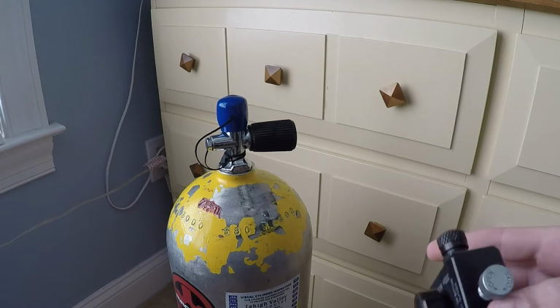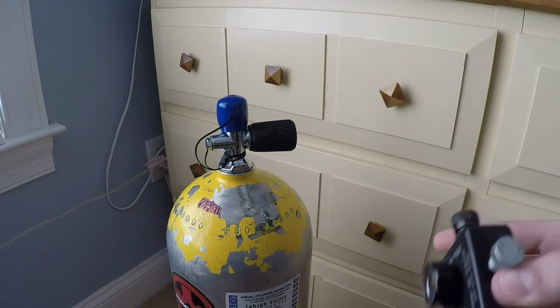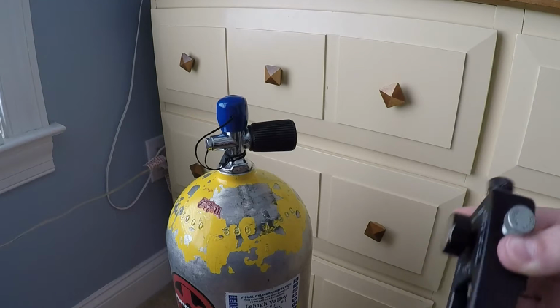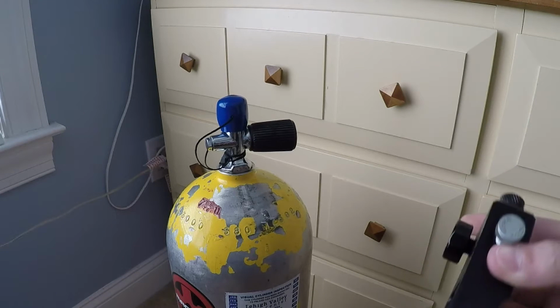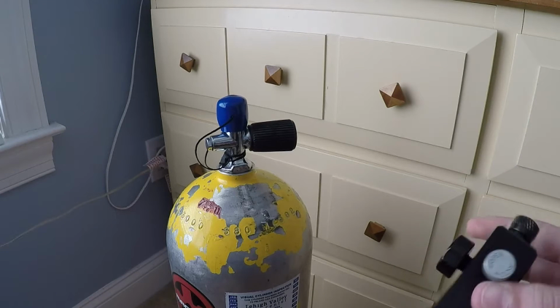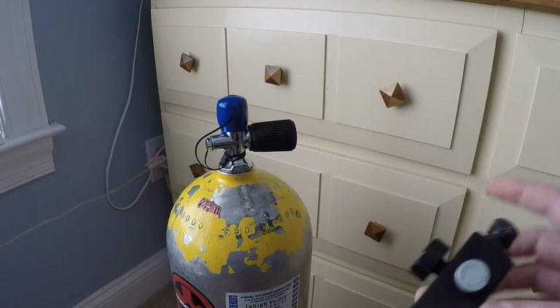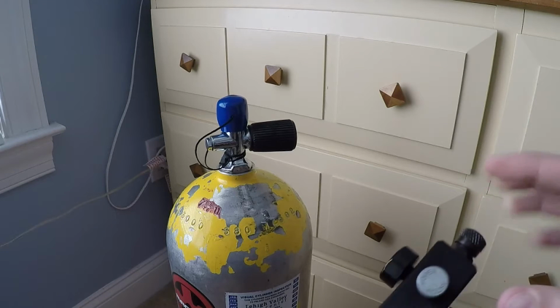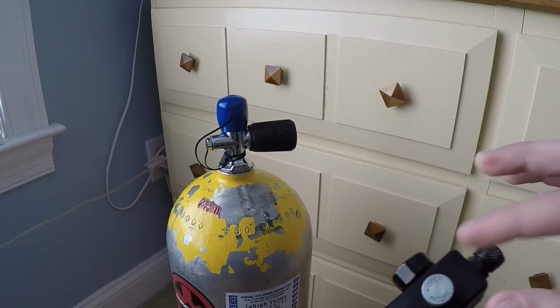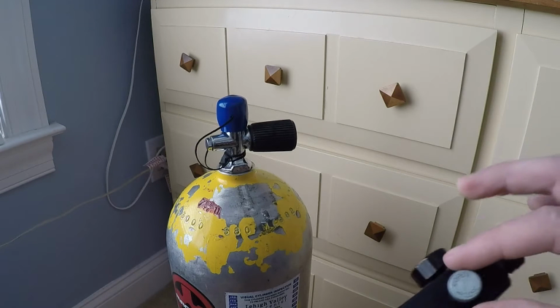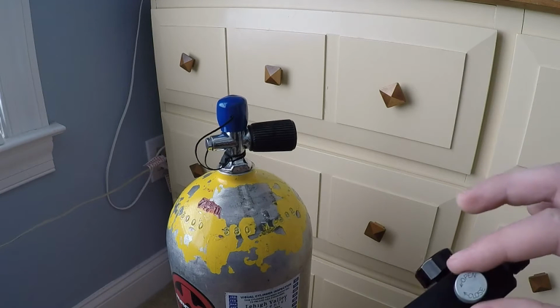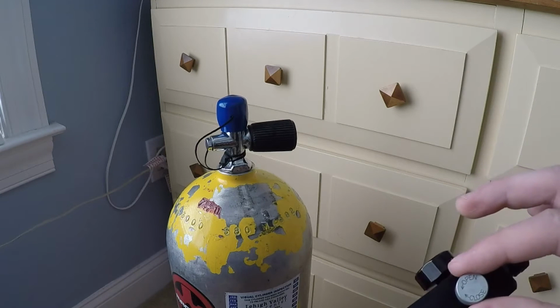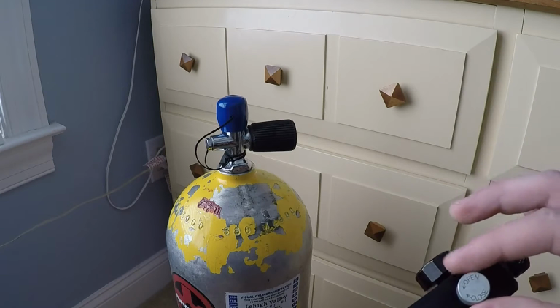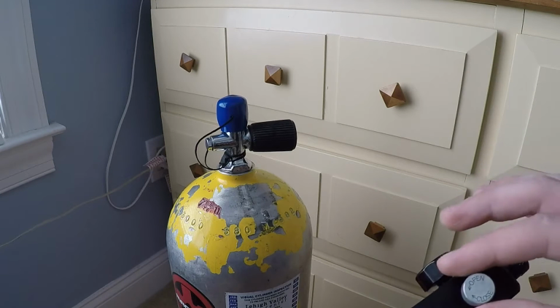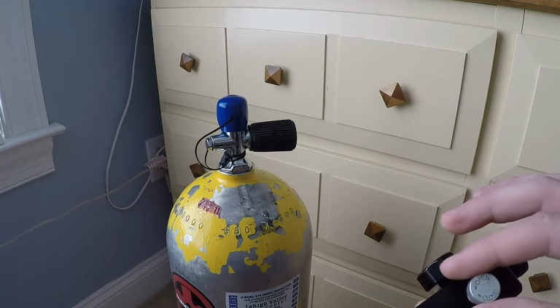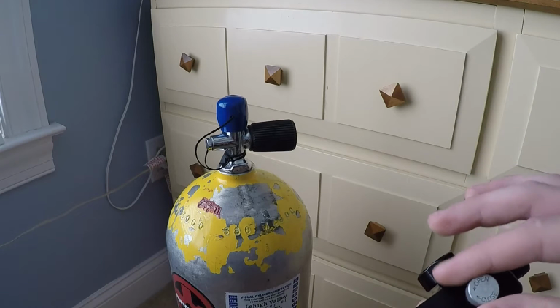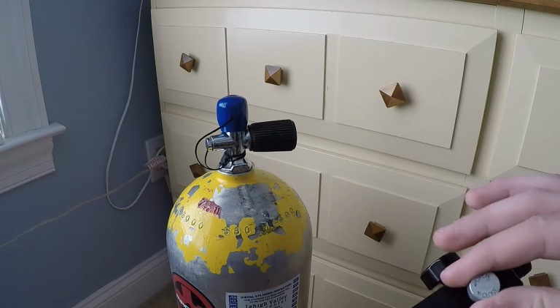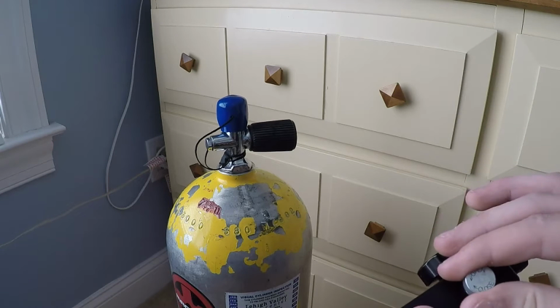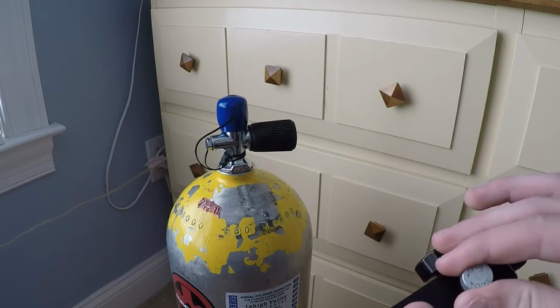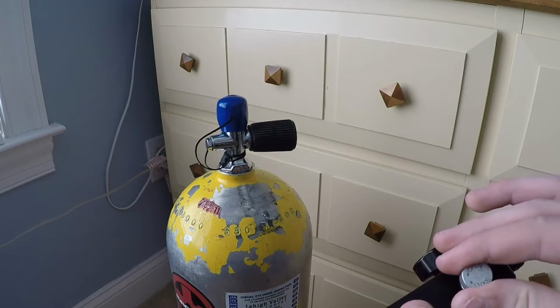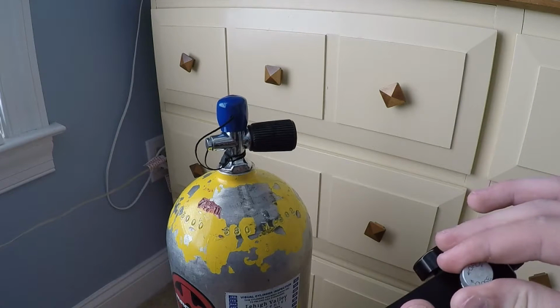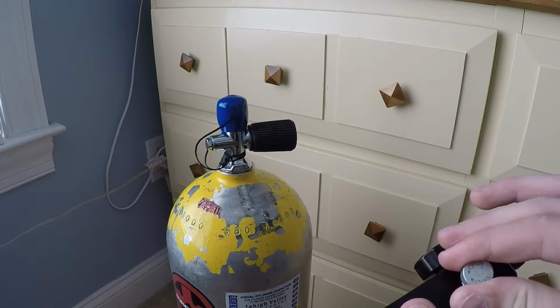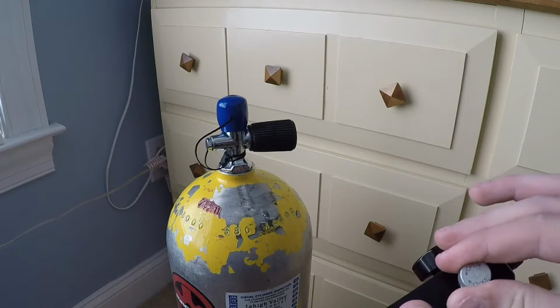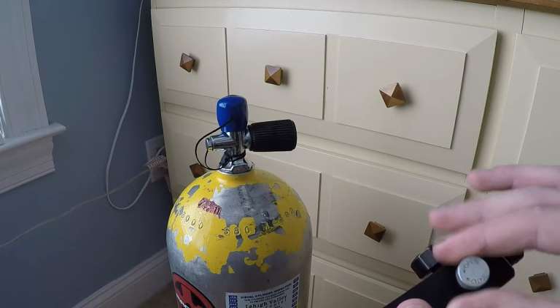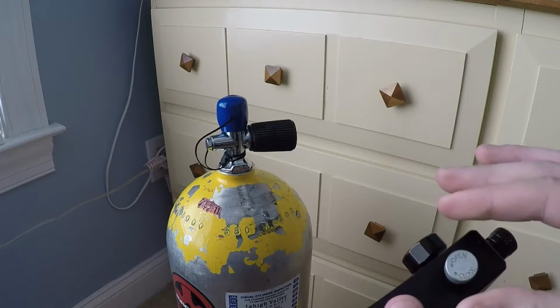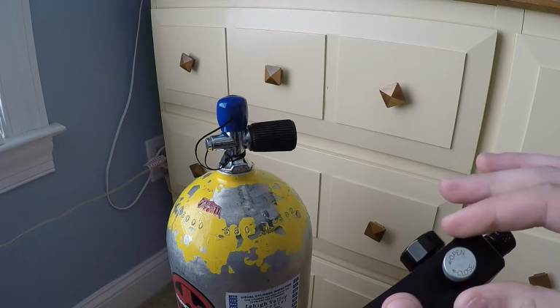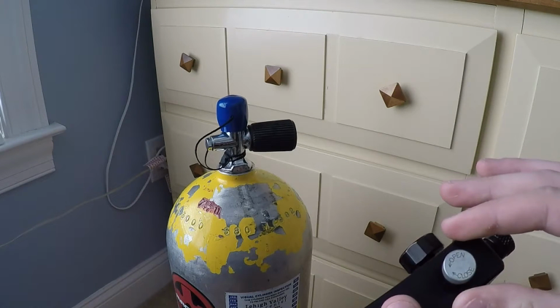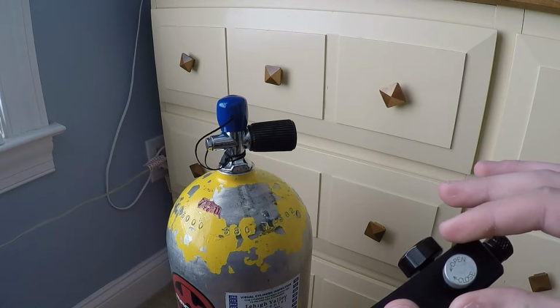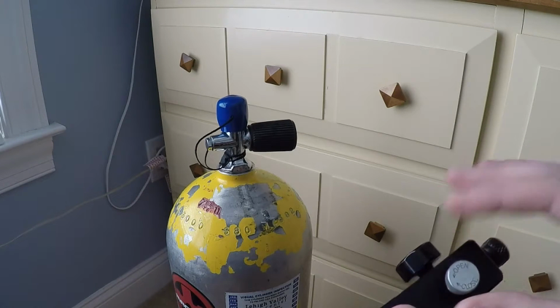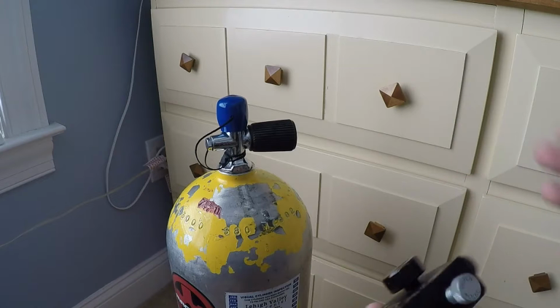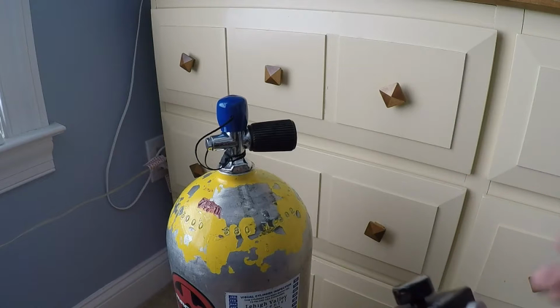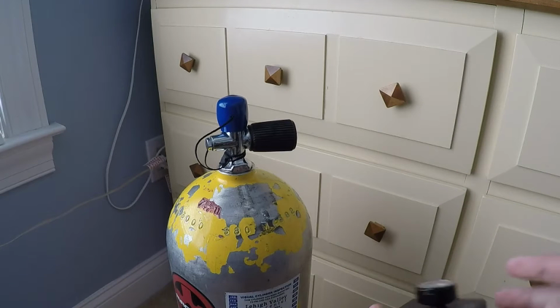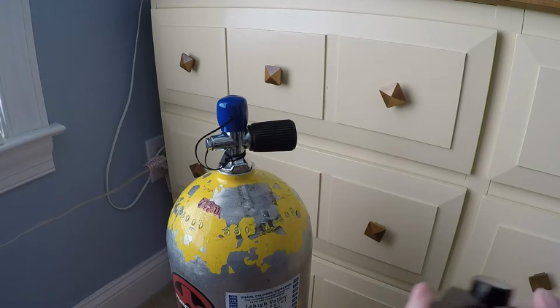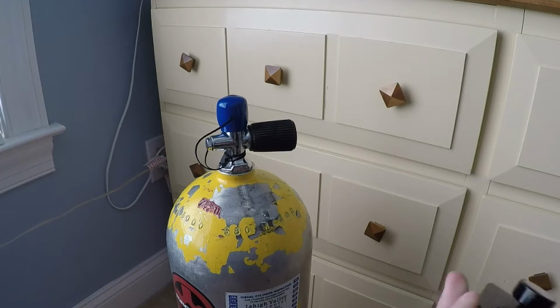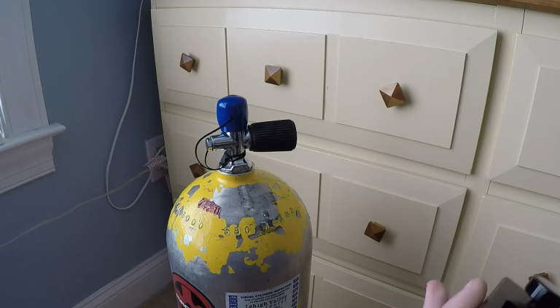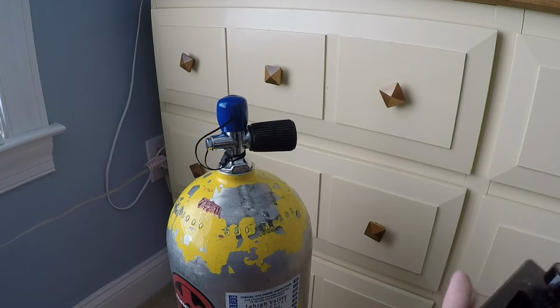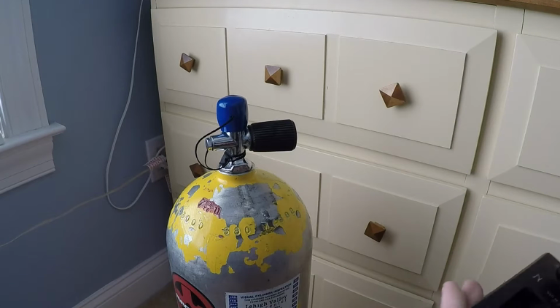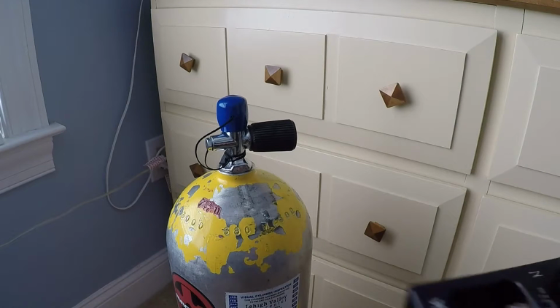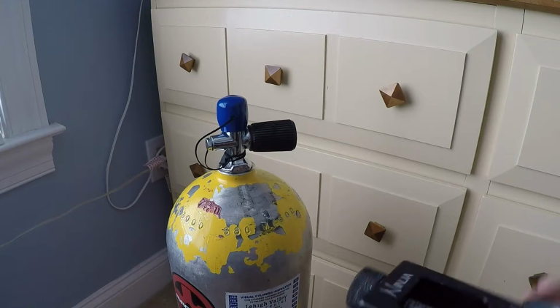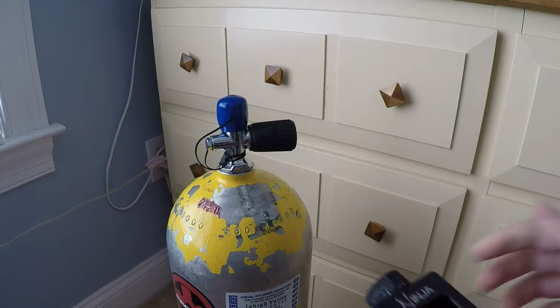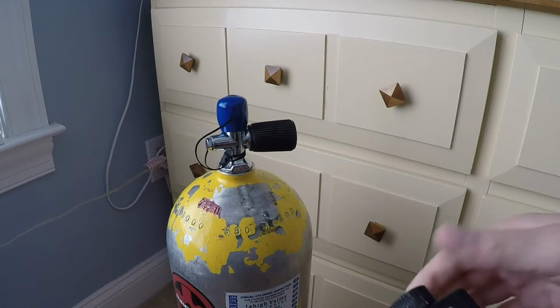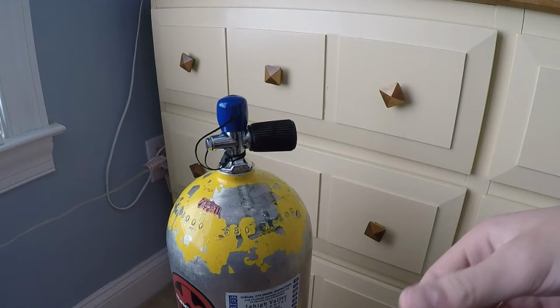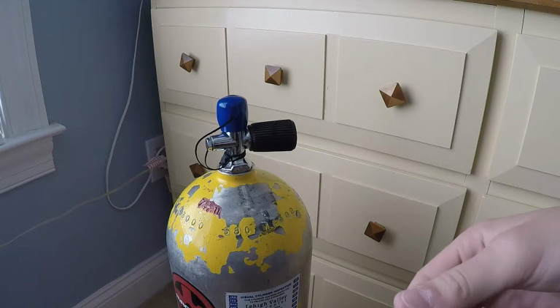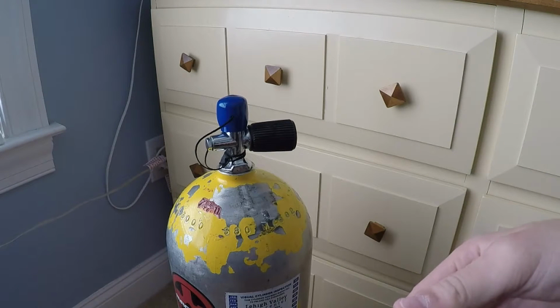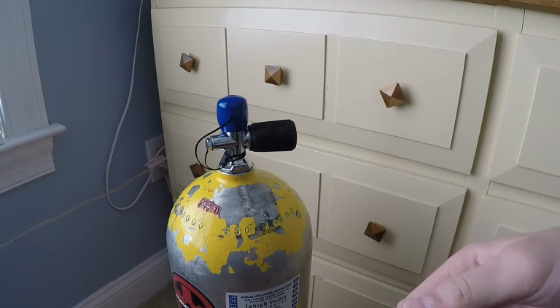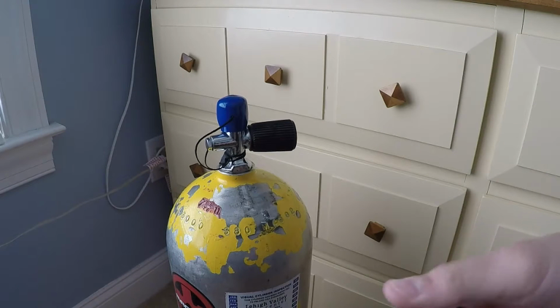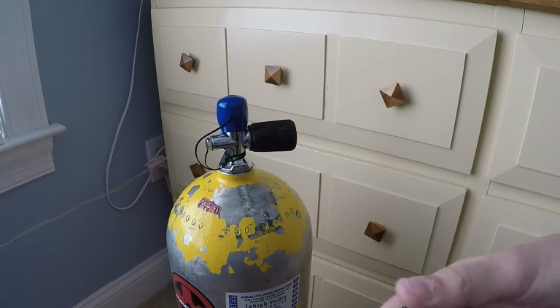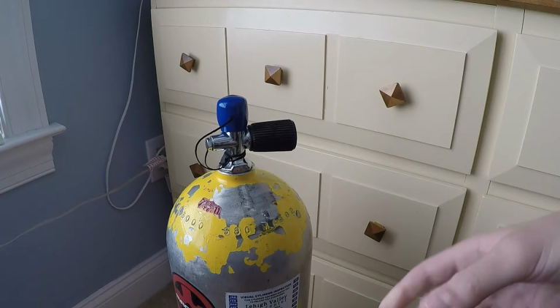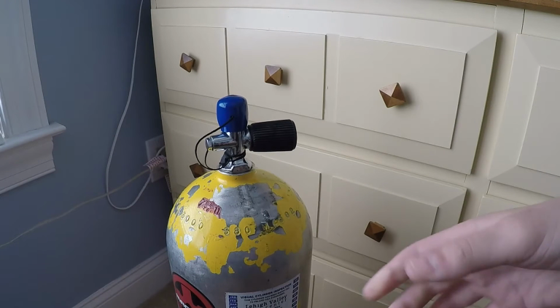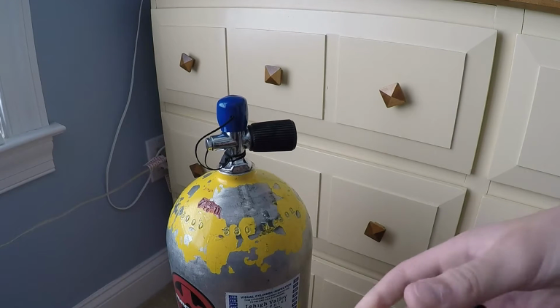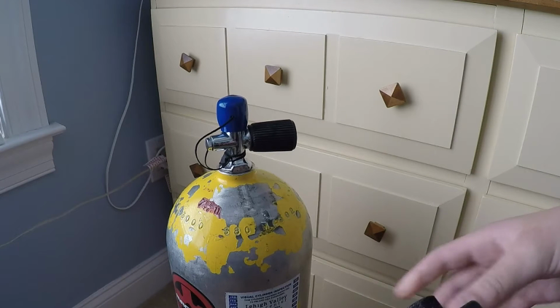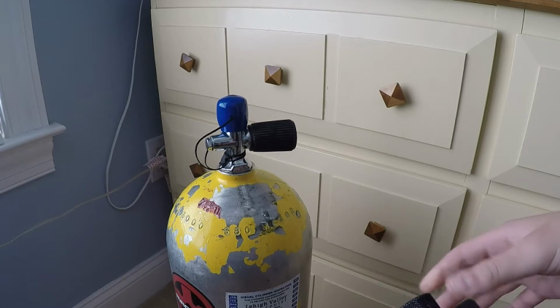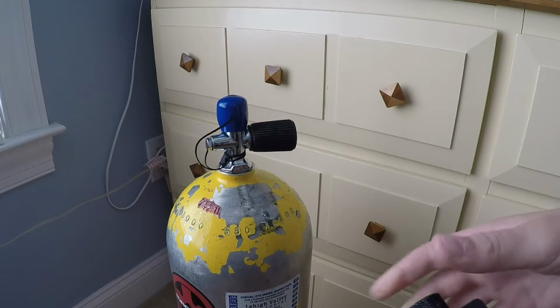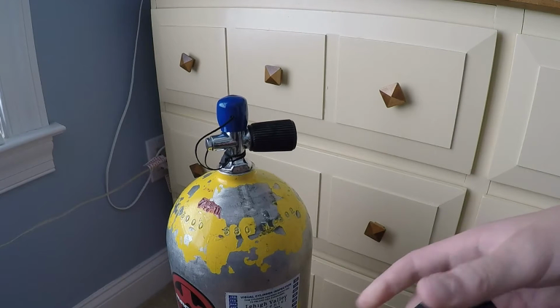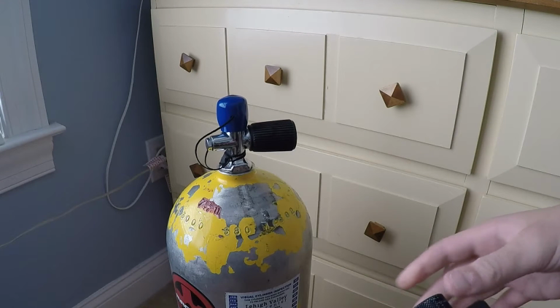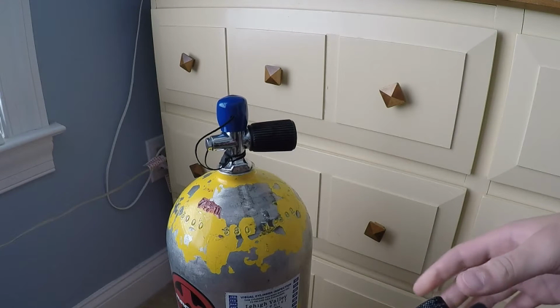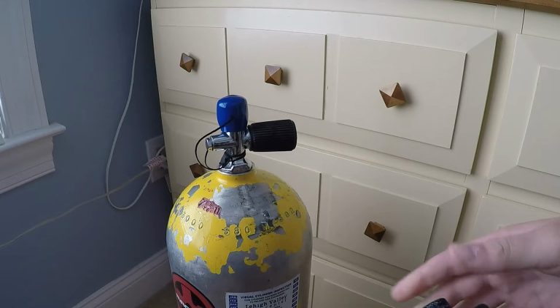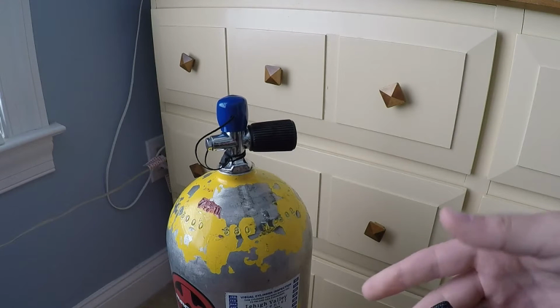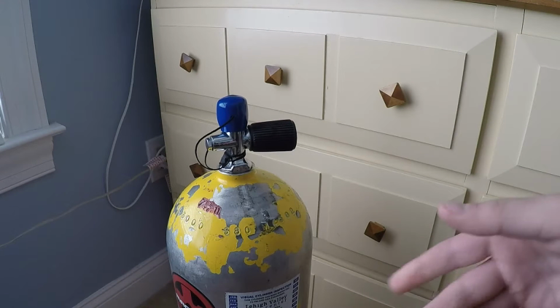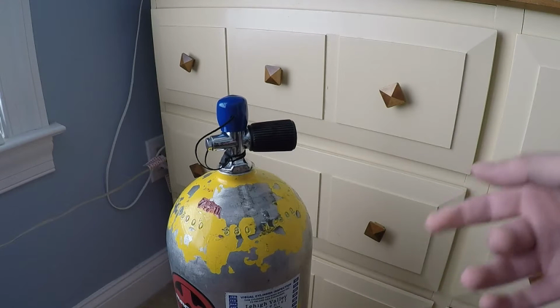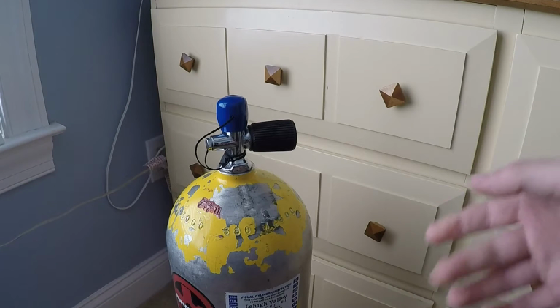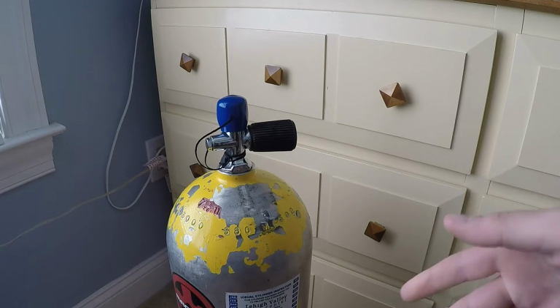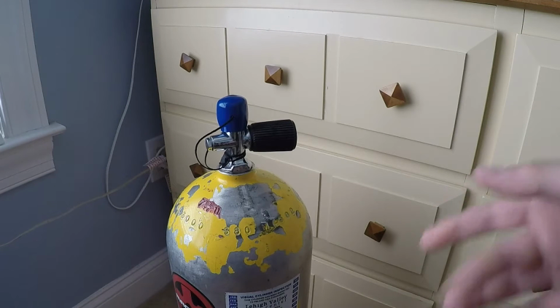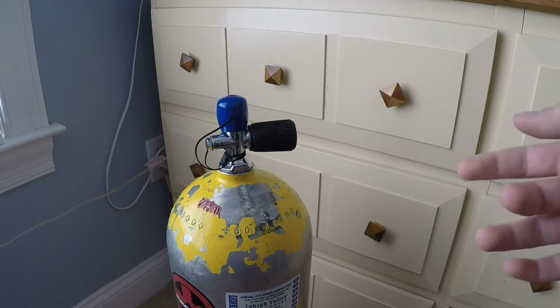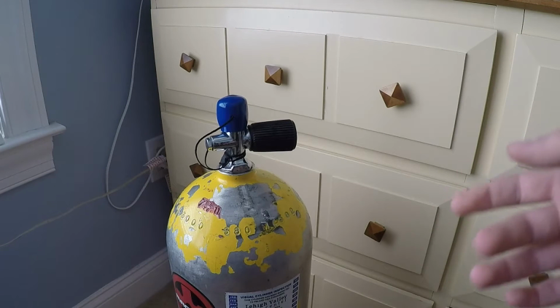You have your regulator to see how much air is coming through. Here's your bleed valve — you're going to want to make sure that's closed. And this is where you would unscrew to get it onto the scuba tank.